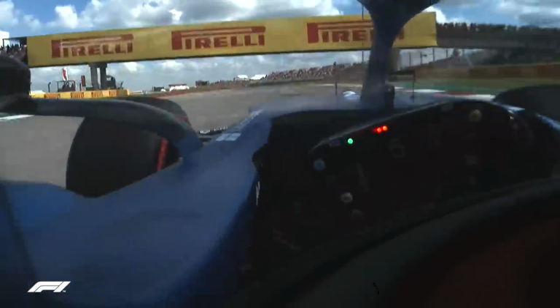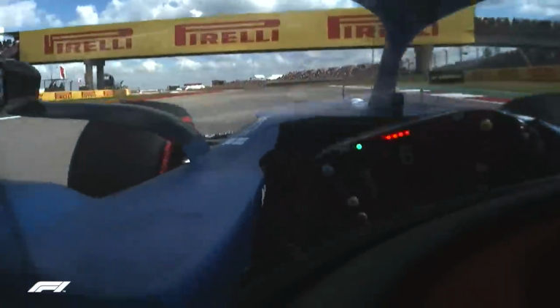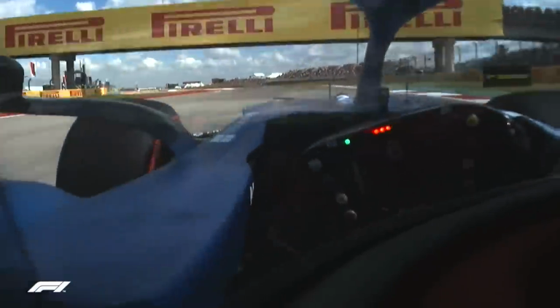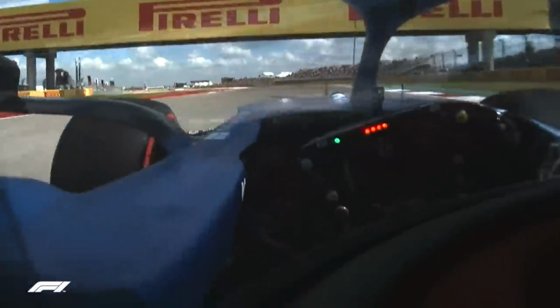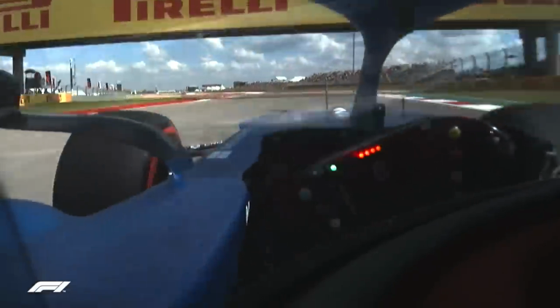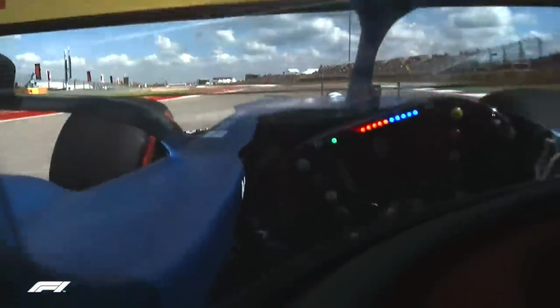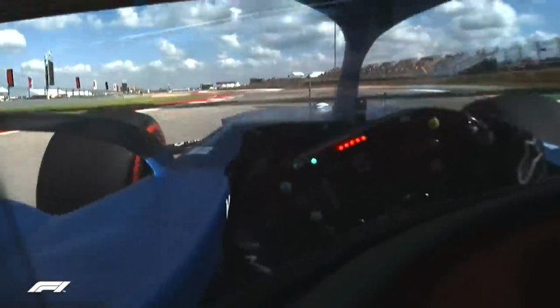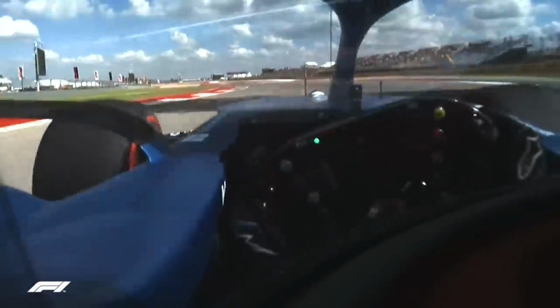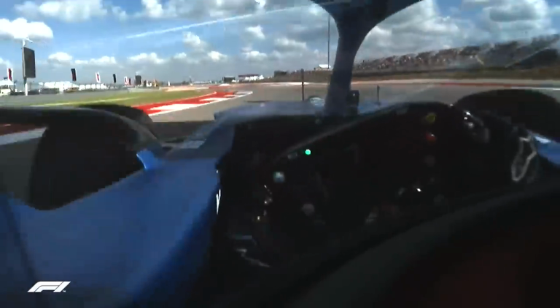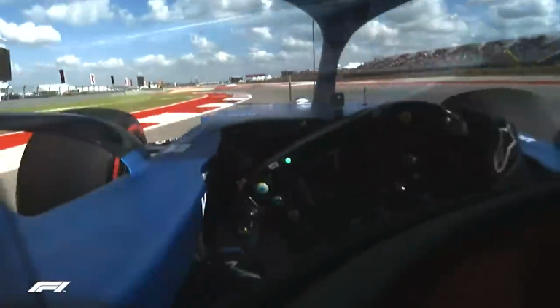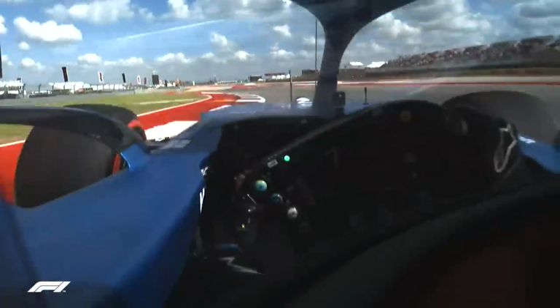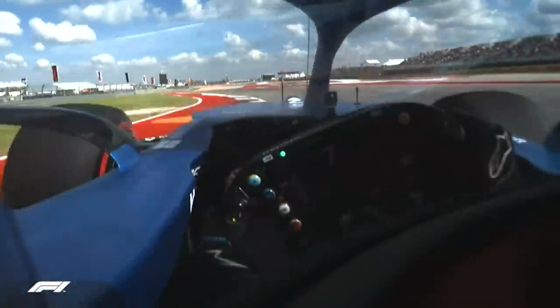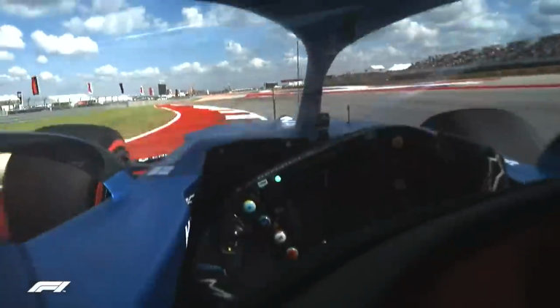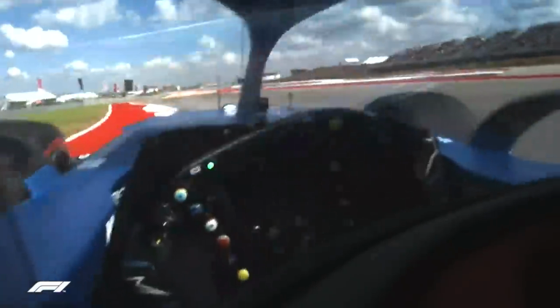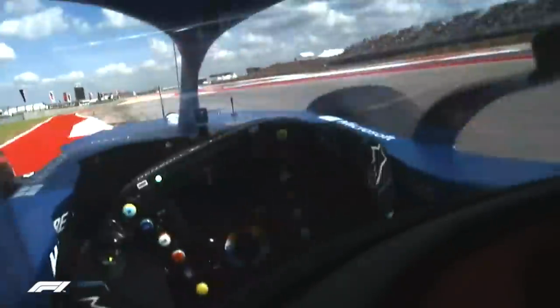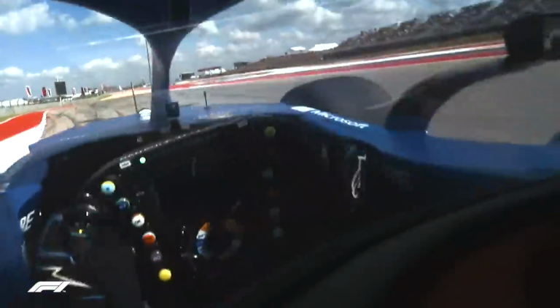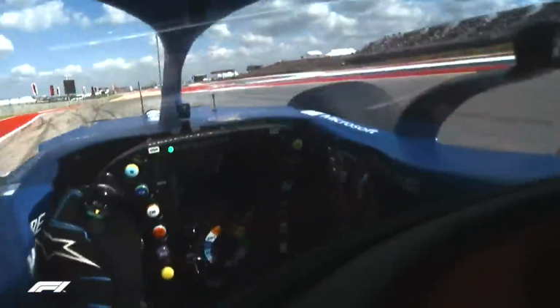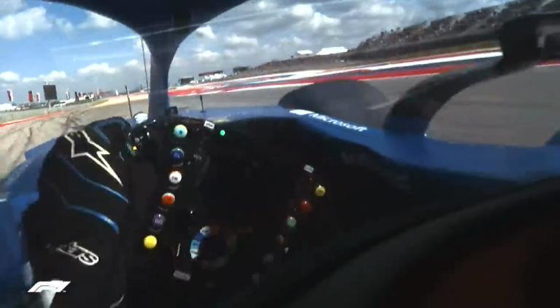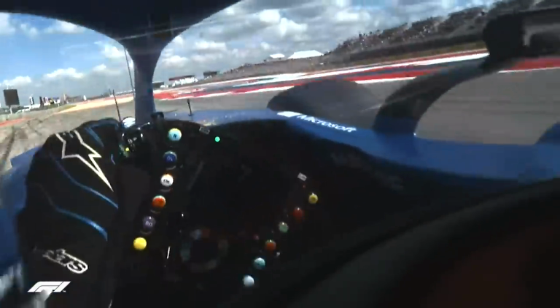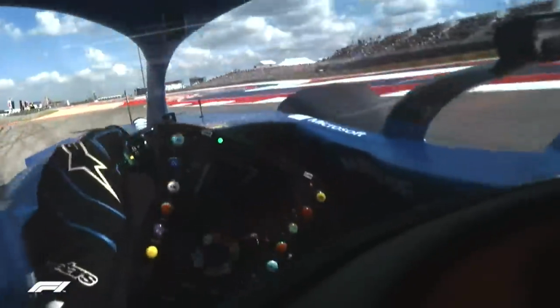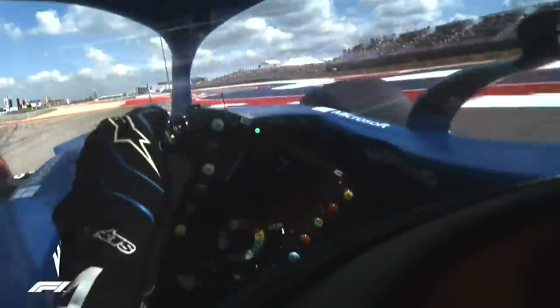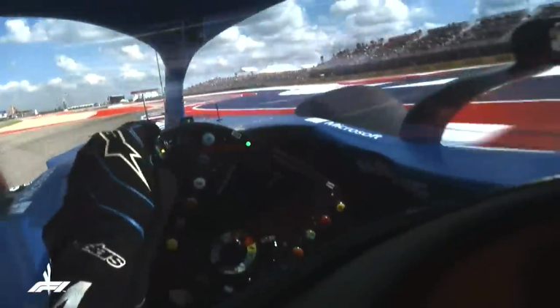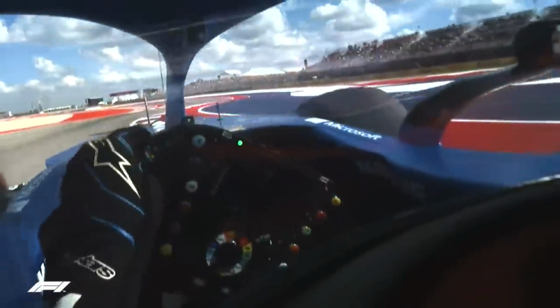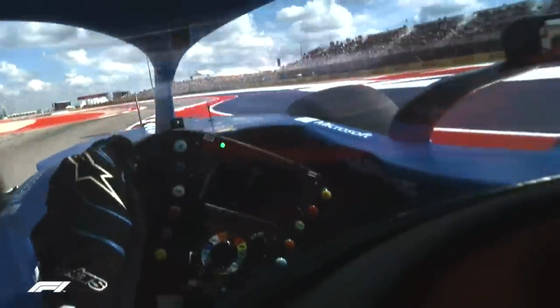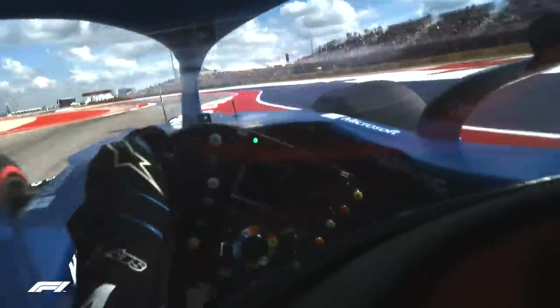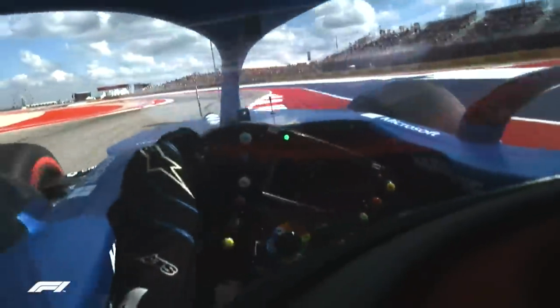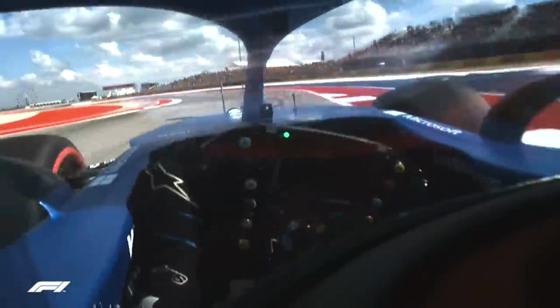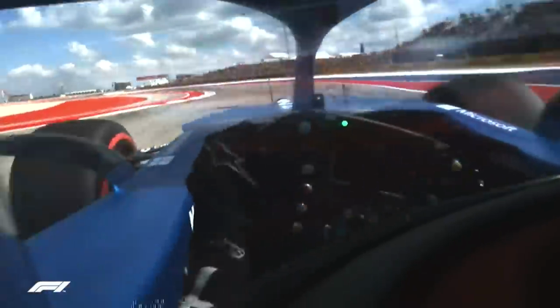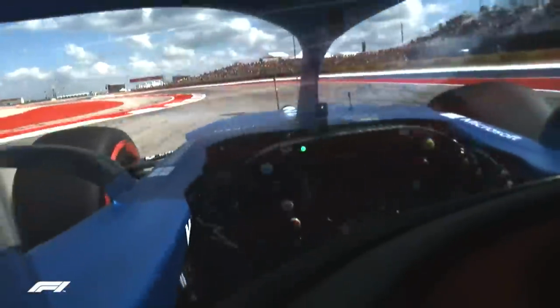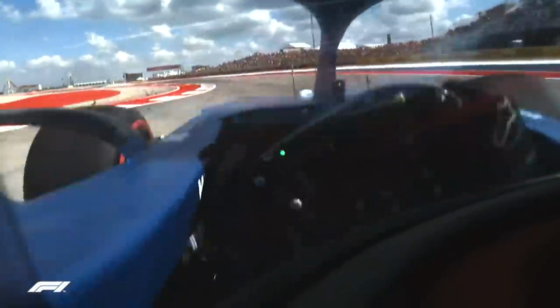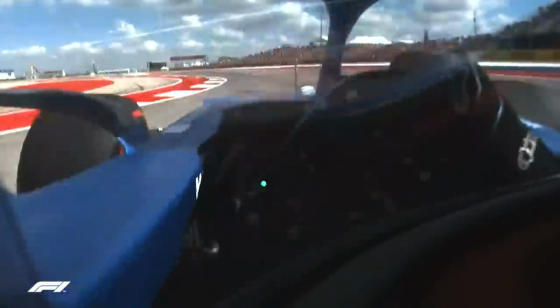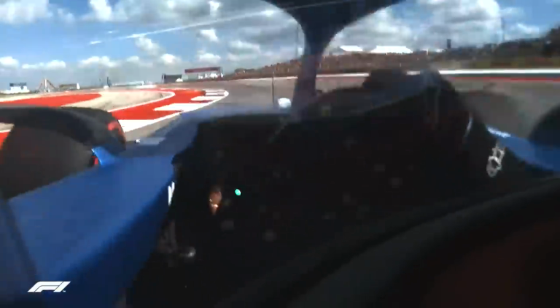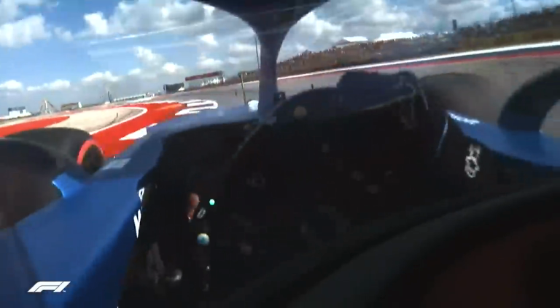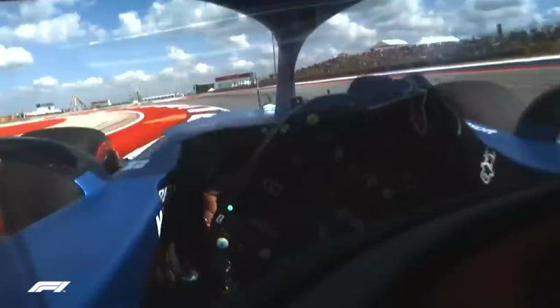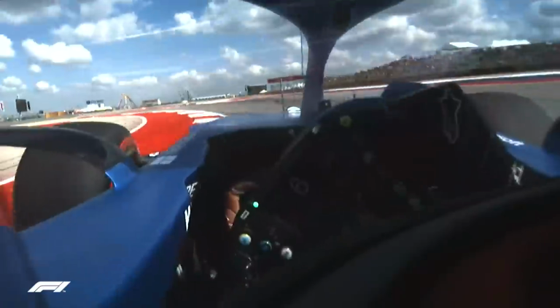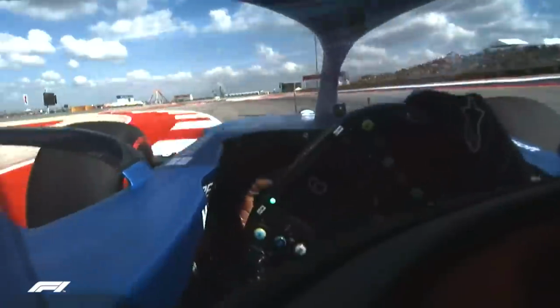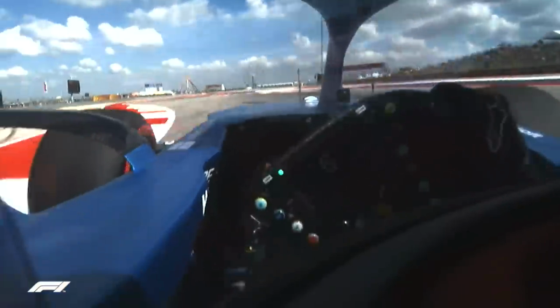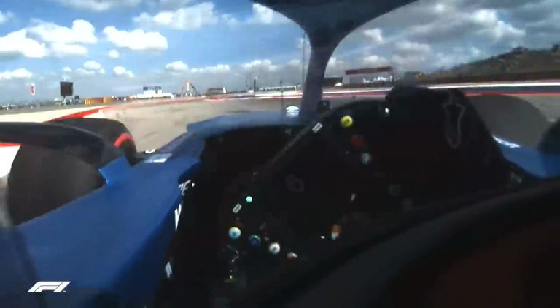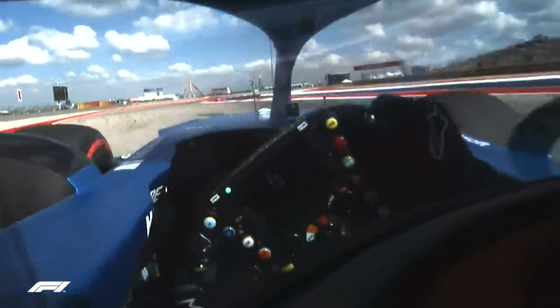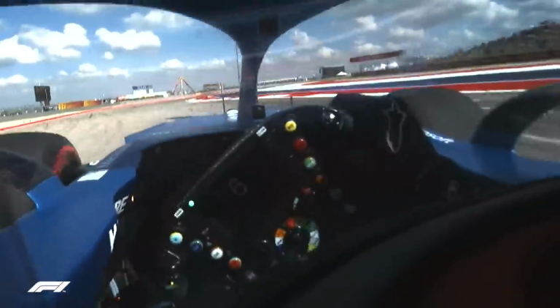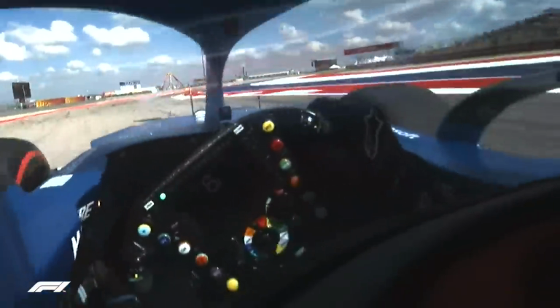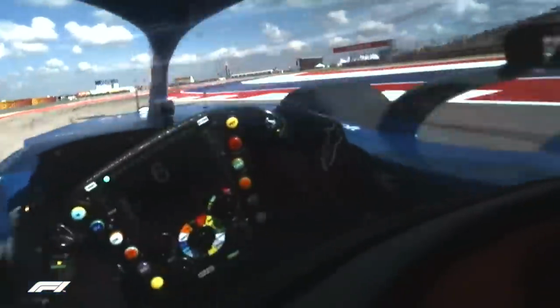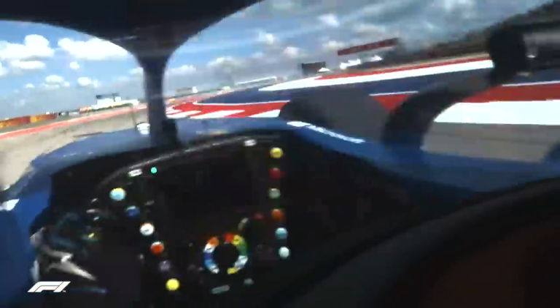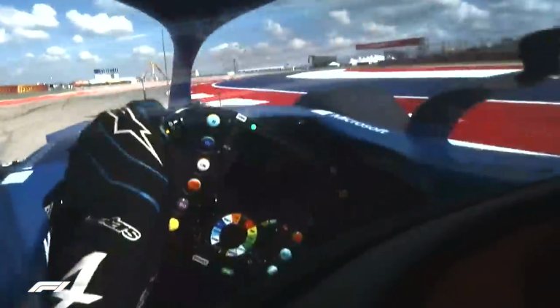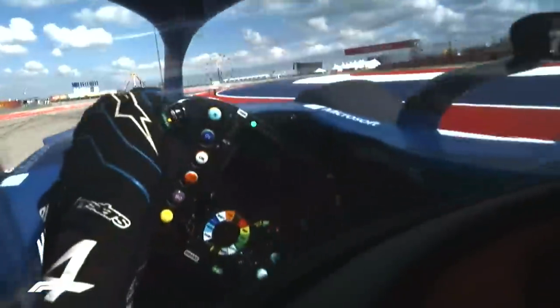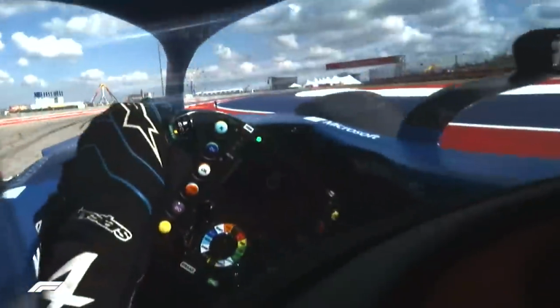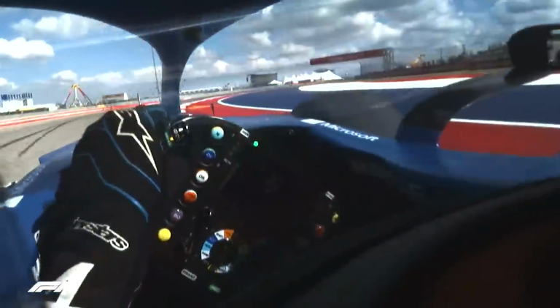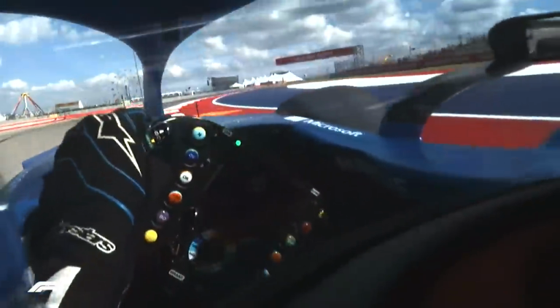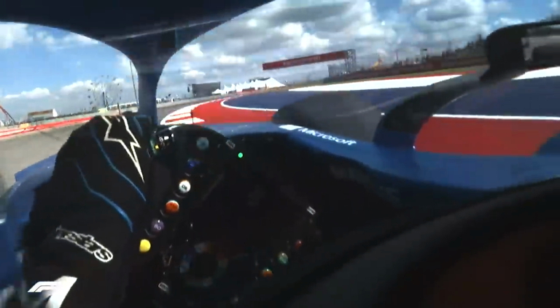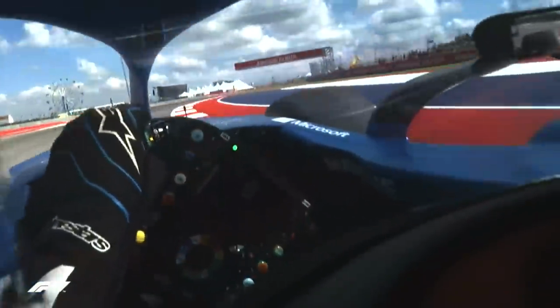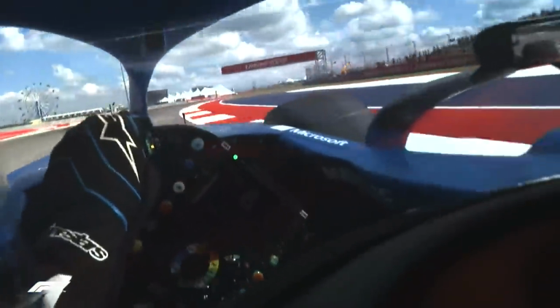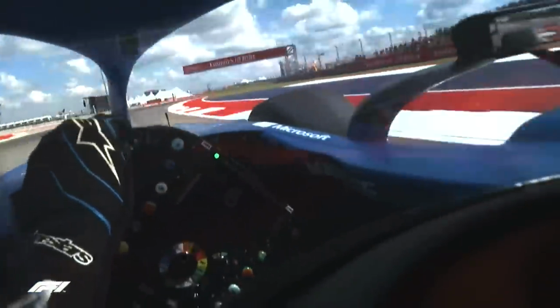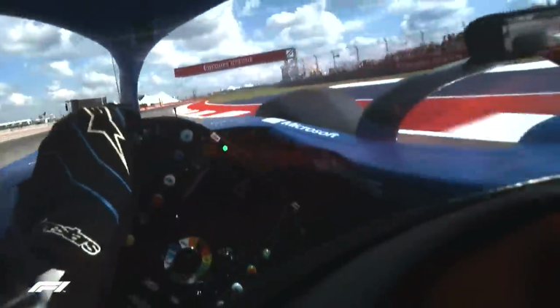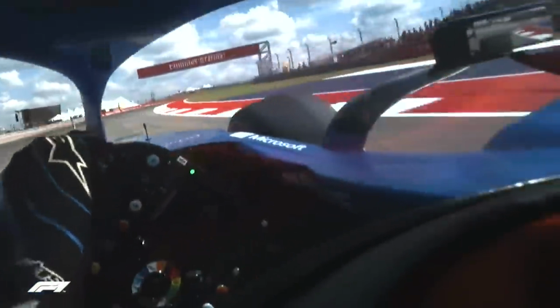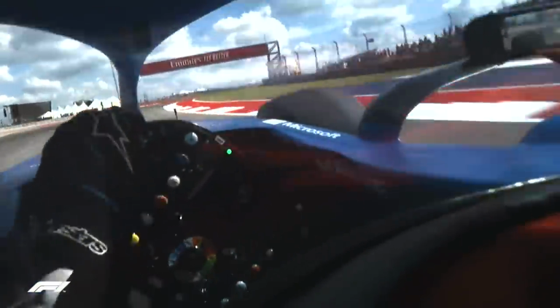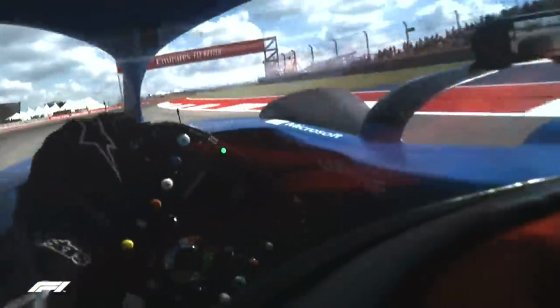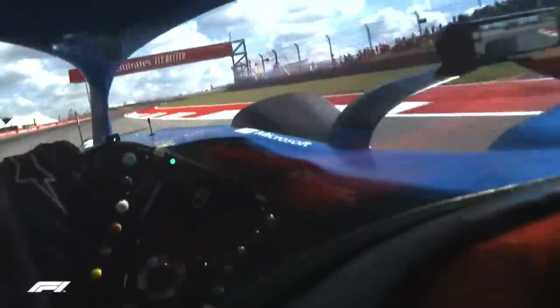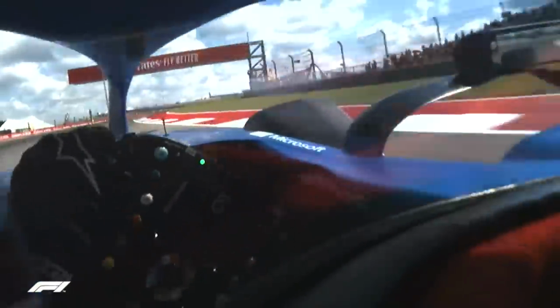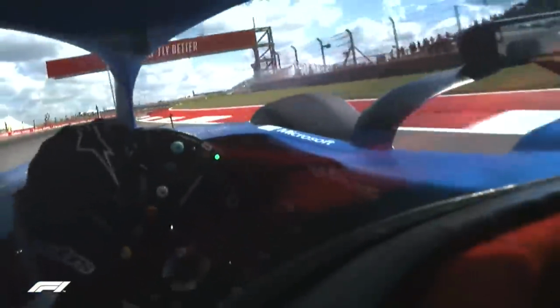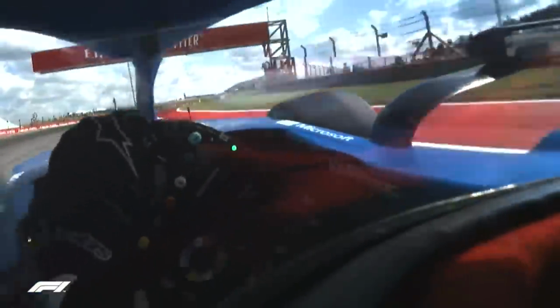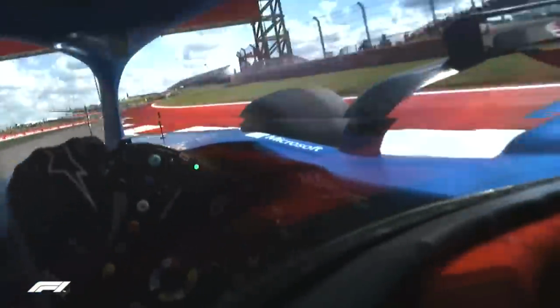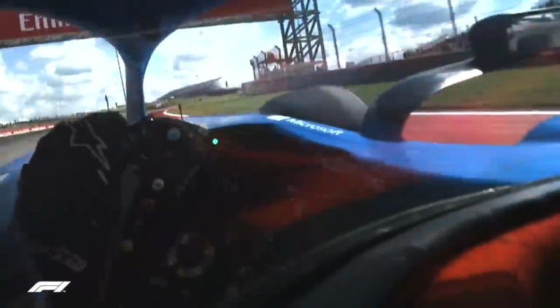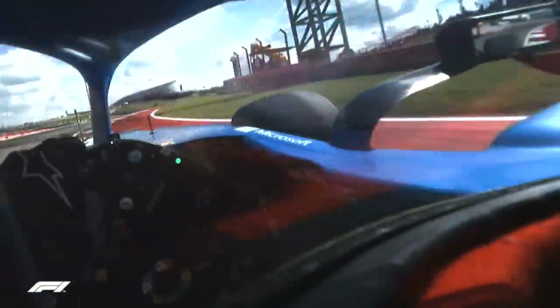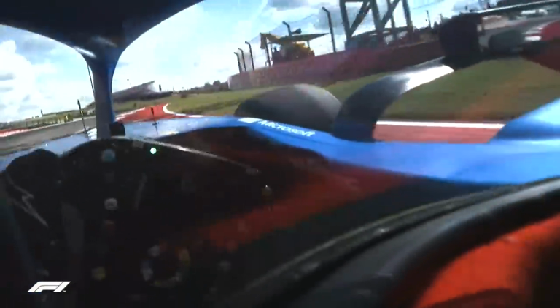Somebody's had a bit of an off — I think it's Mazepin in Turn 19. You can see the yellow flag. You can see on the kerbs and apexes there's a big bump.